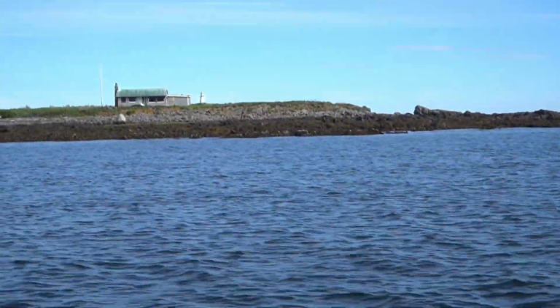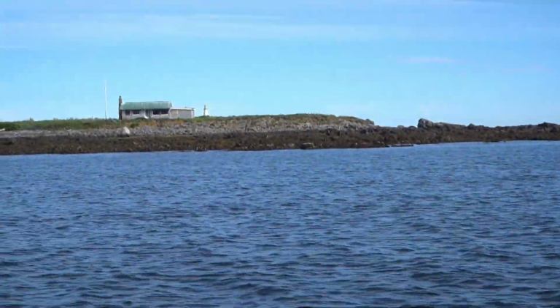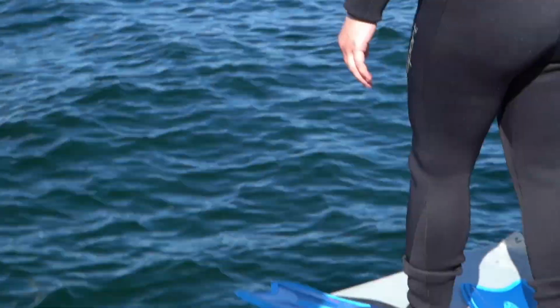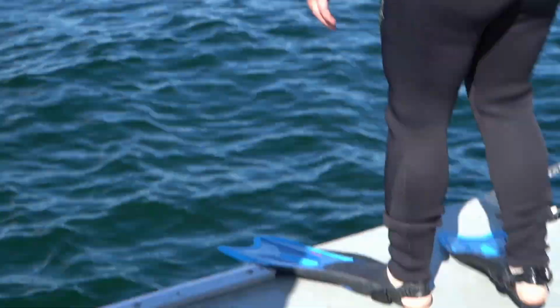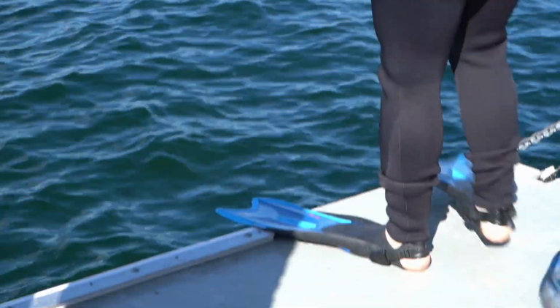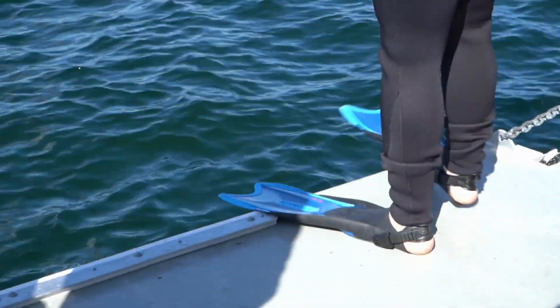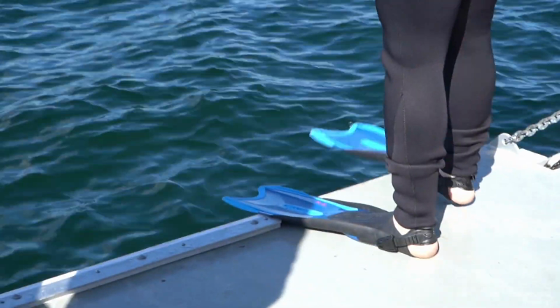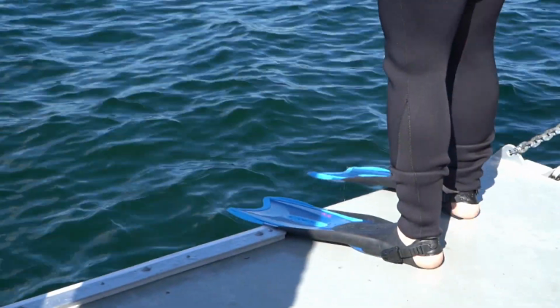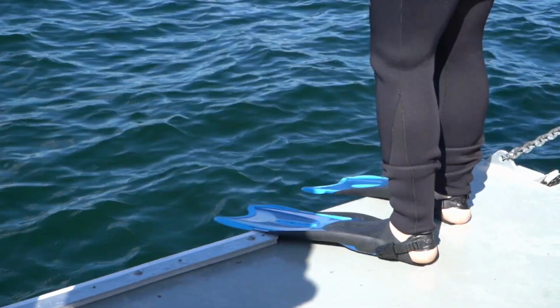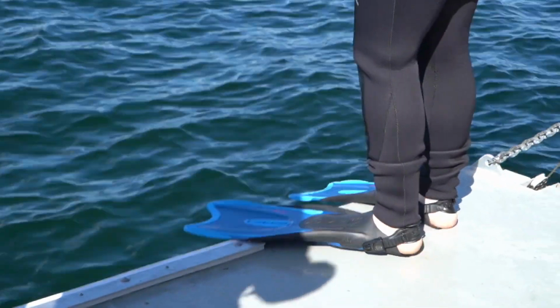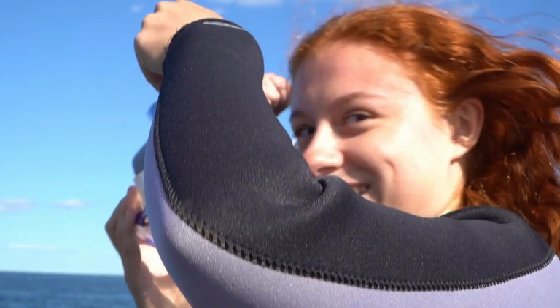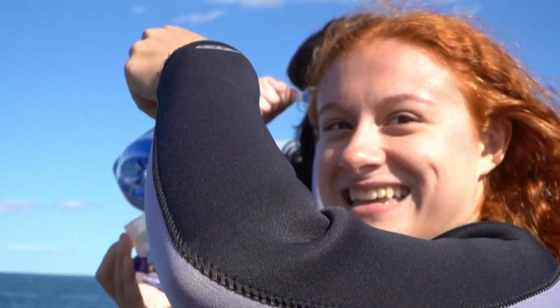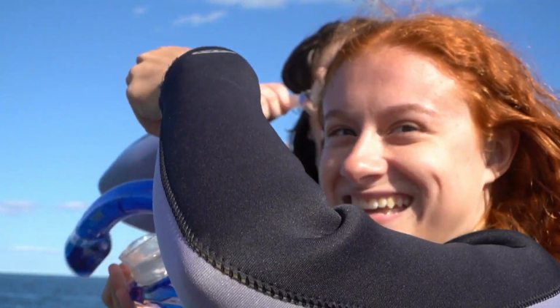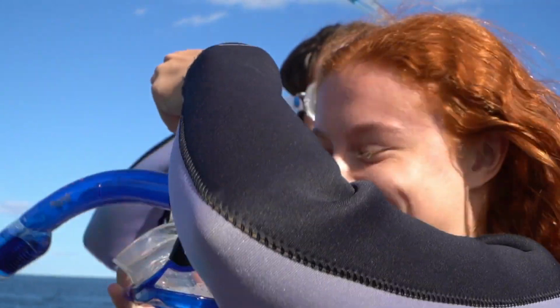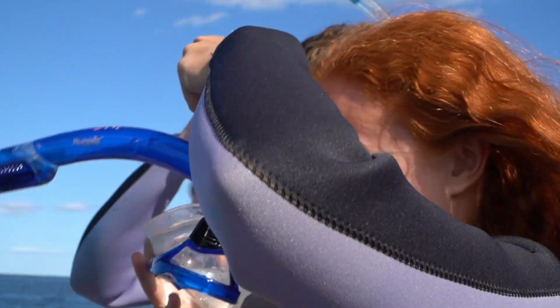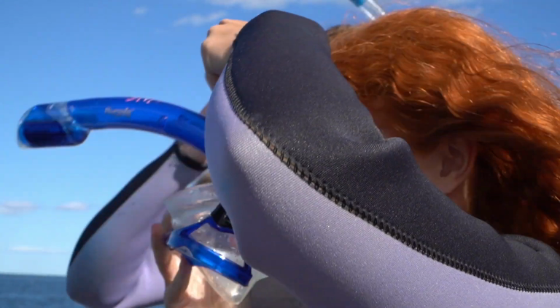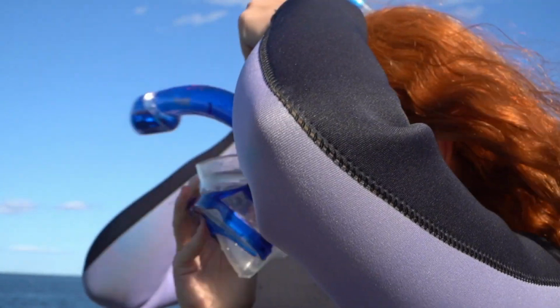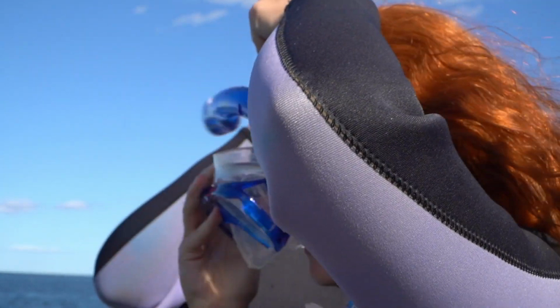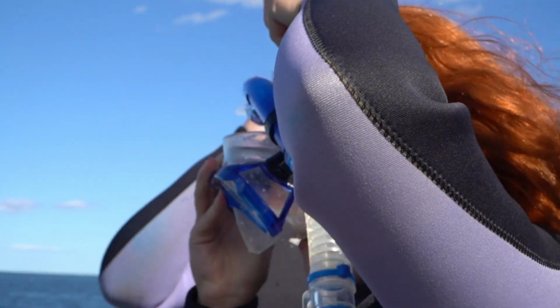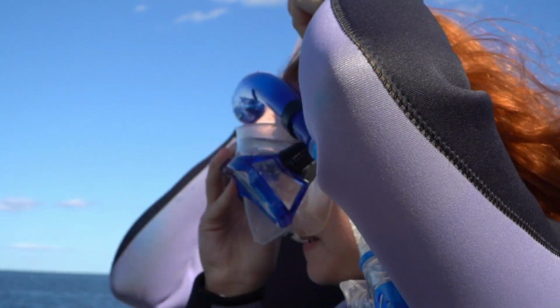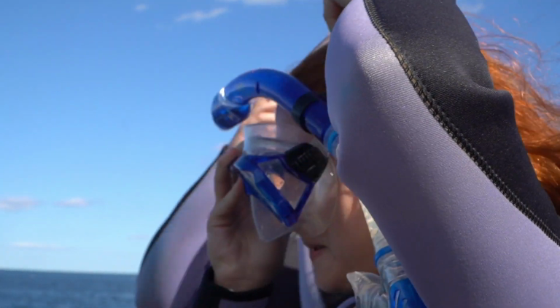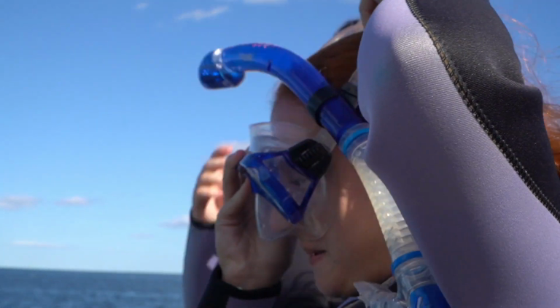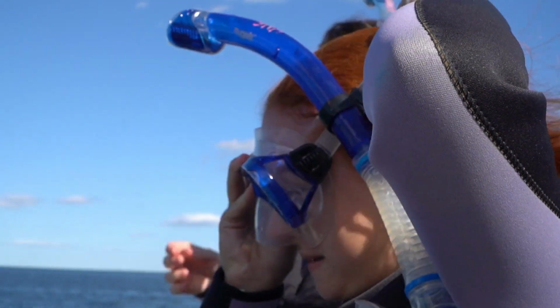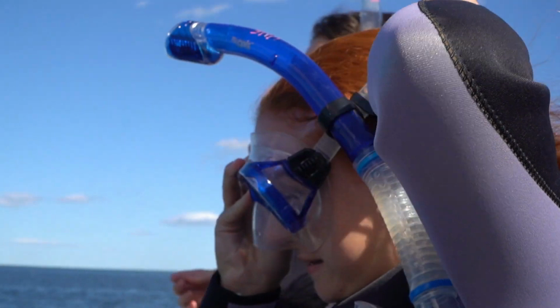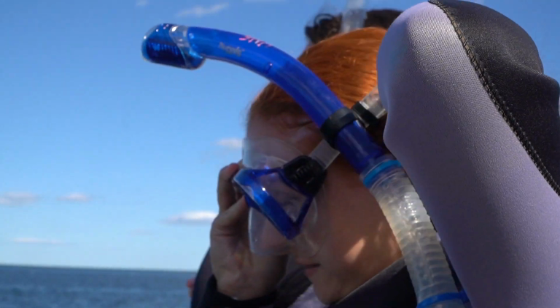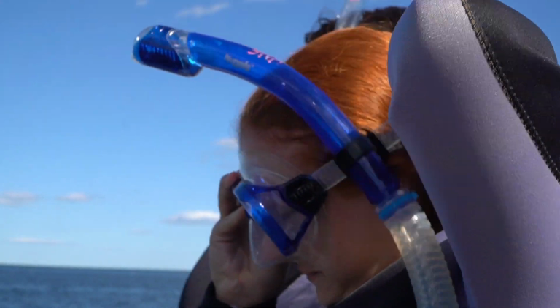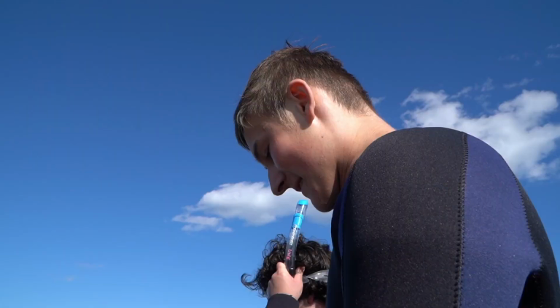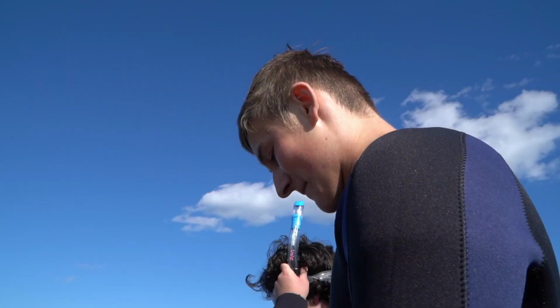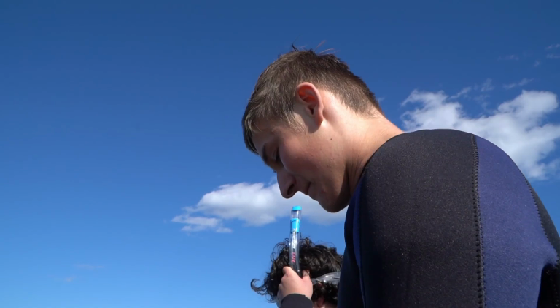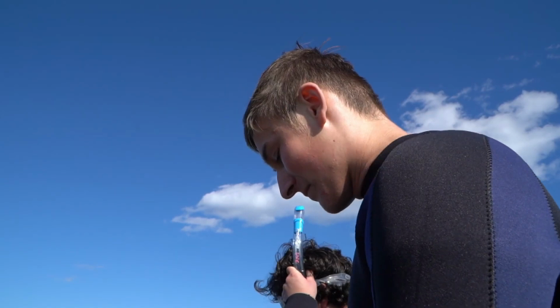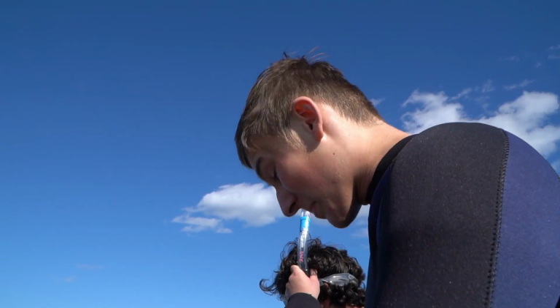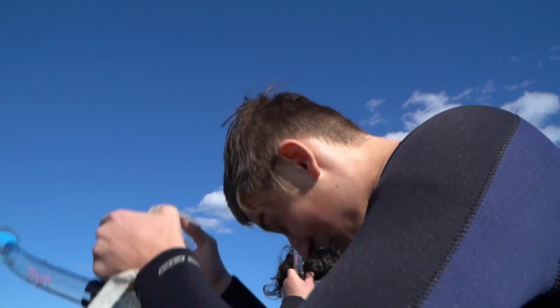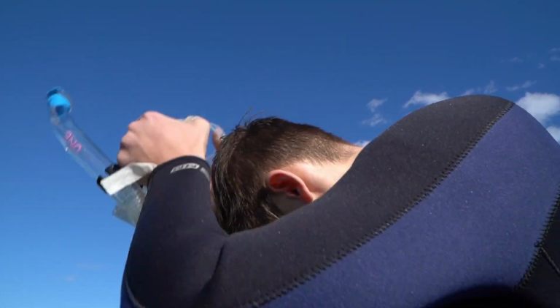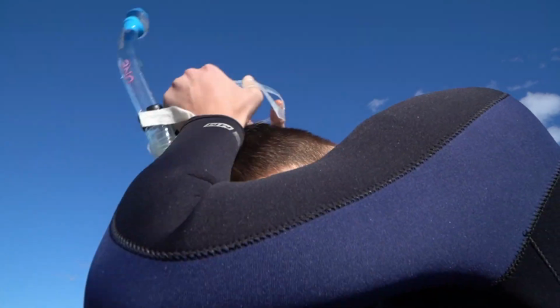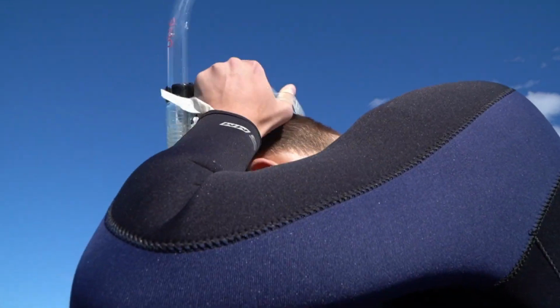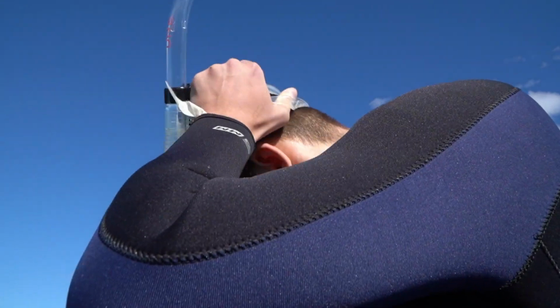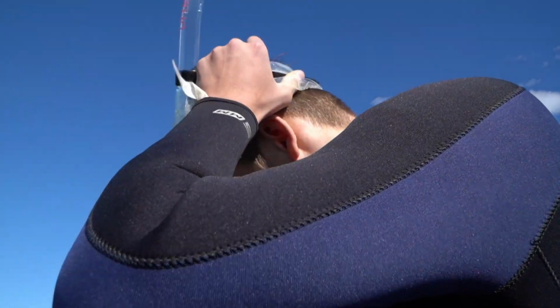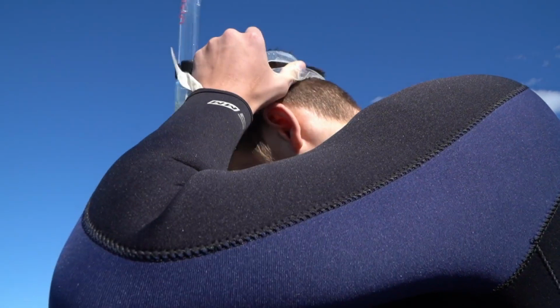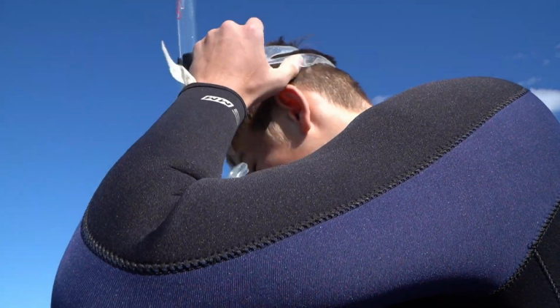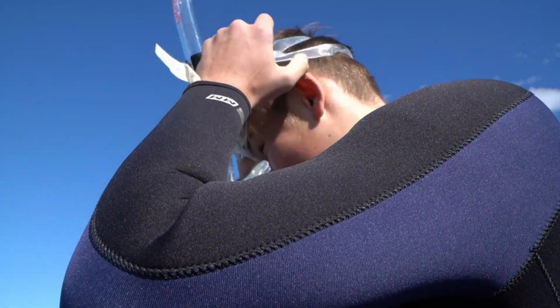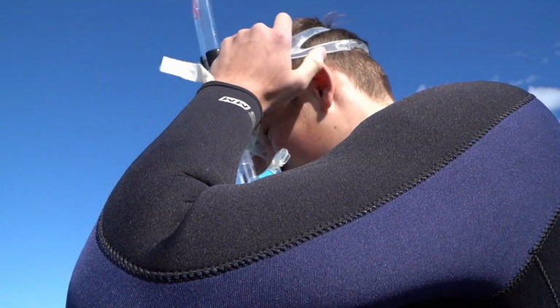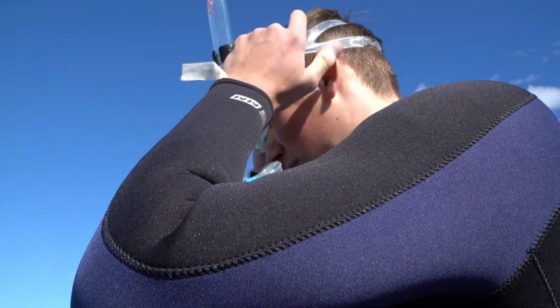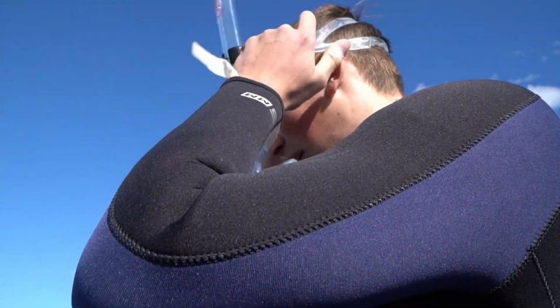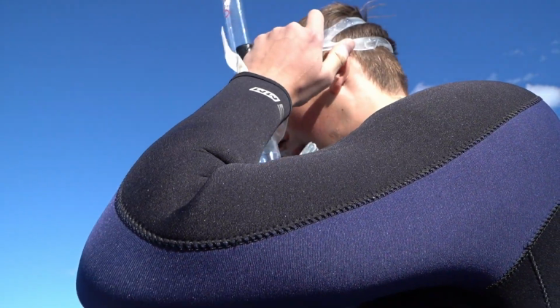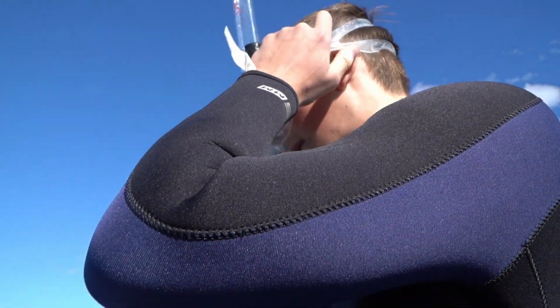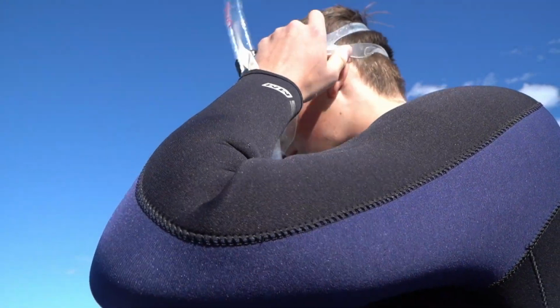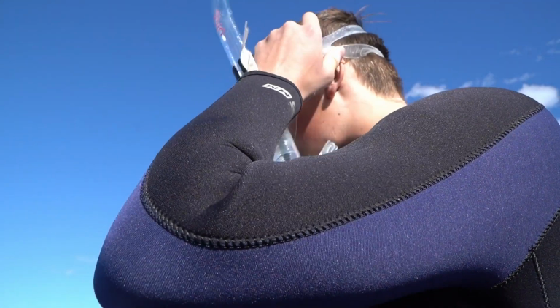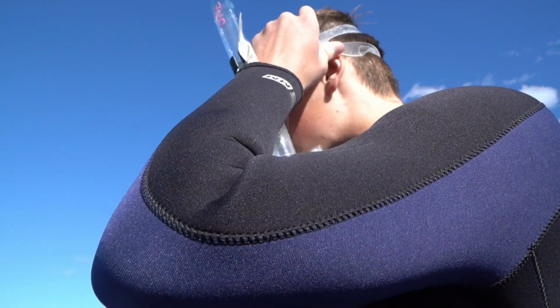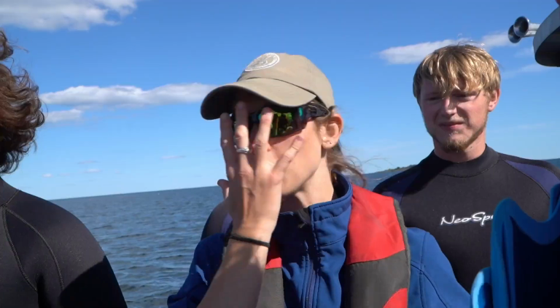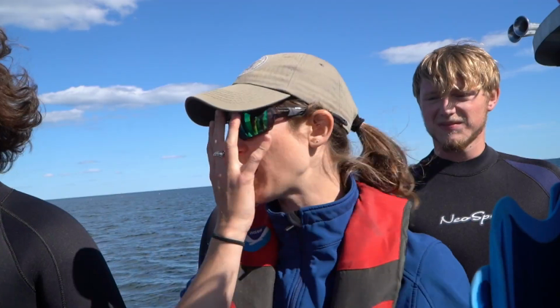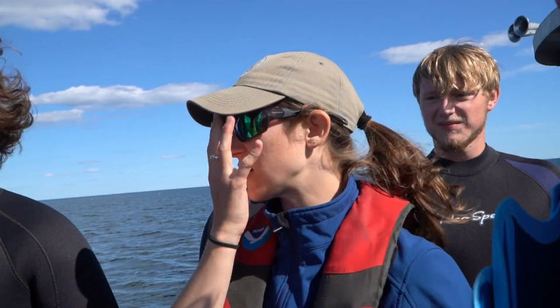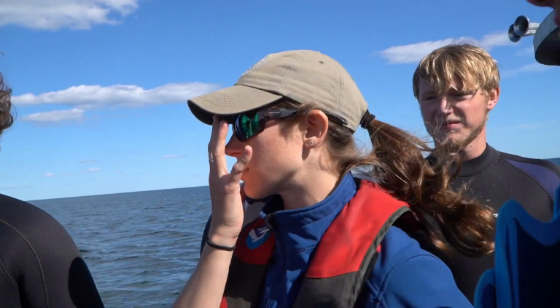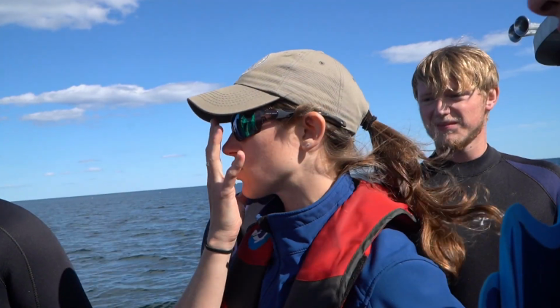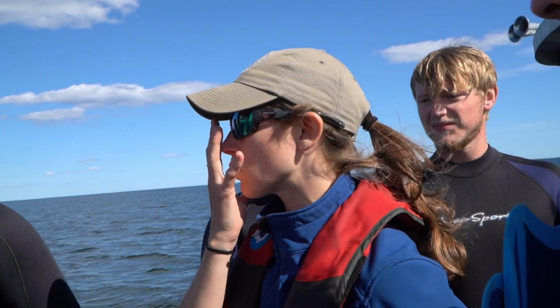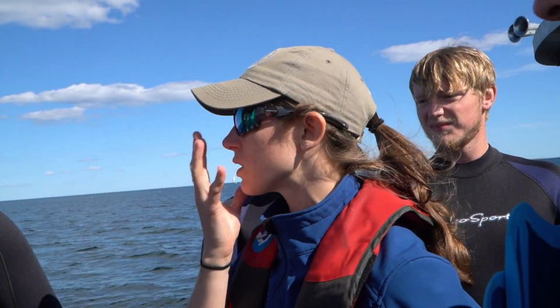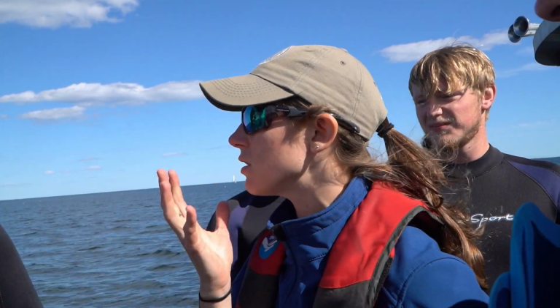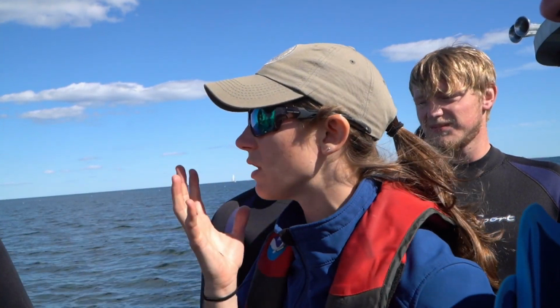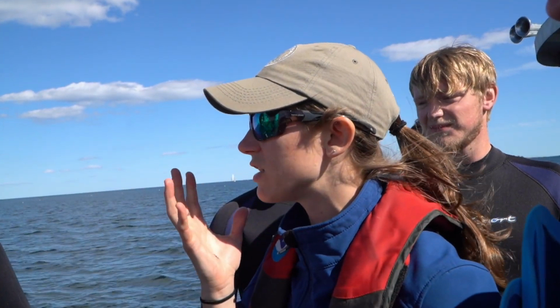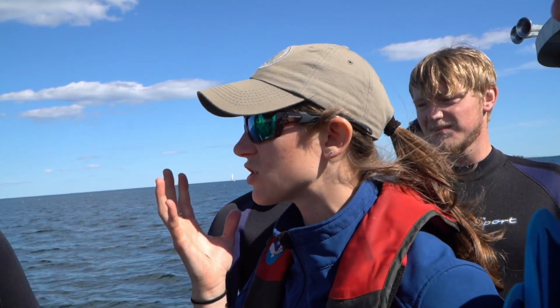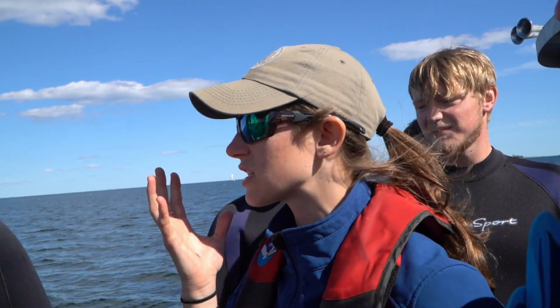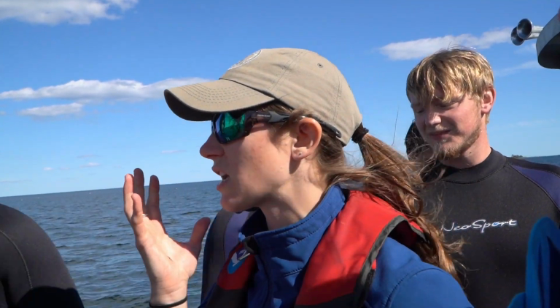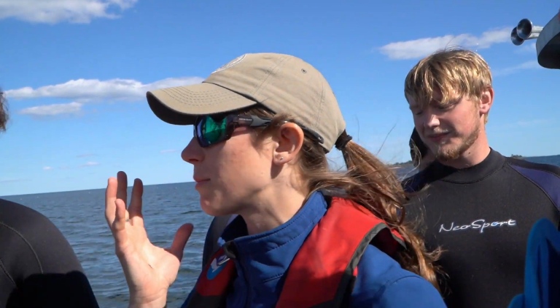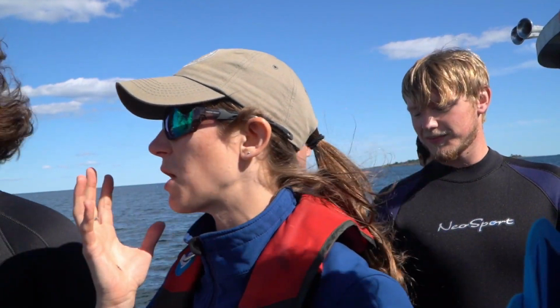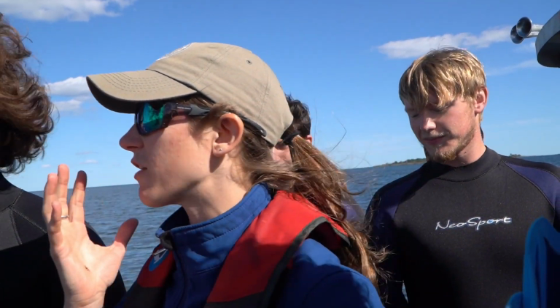You'll step up to the front, you're going to put your mask and snorkel on, and when you're good to go, put your hand over your mask and snorkel and just step off.